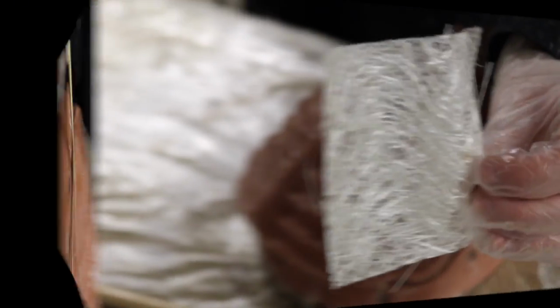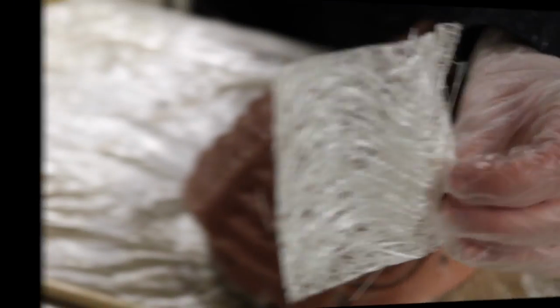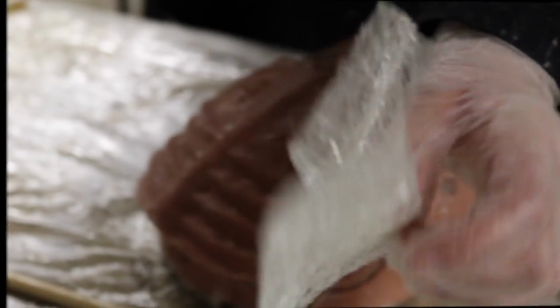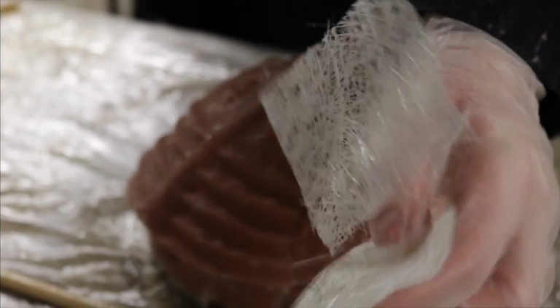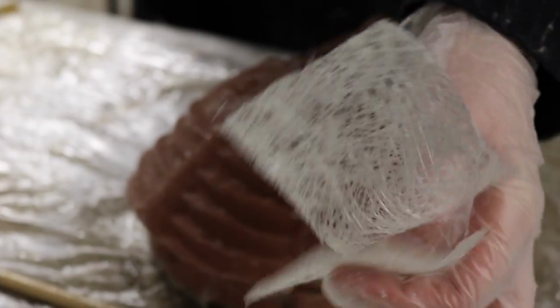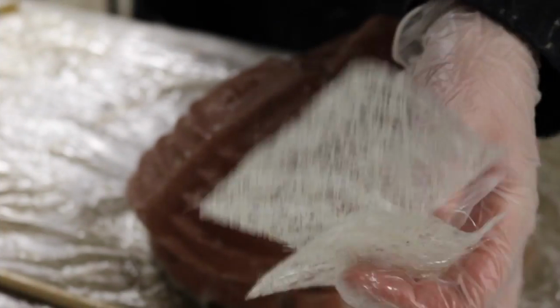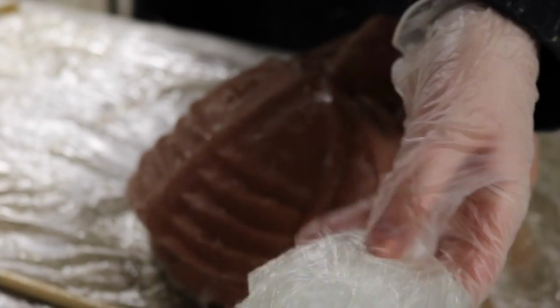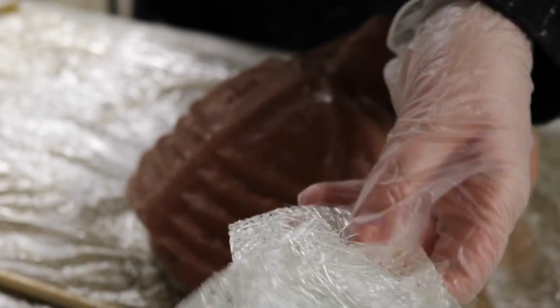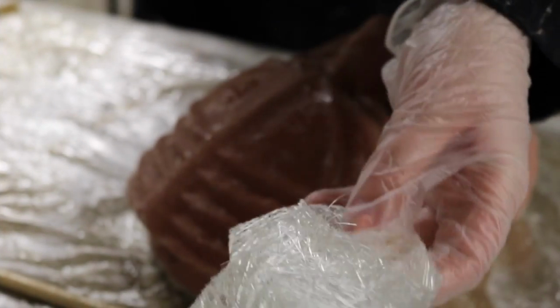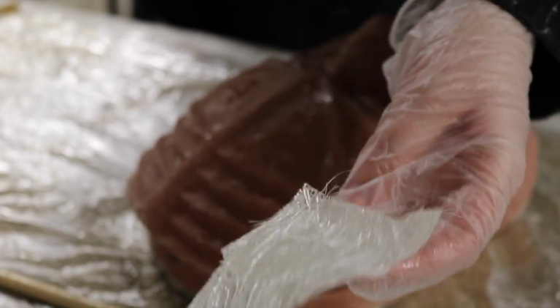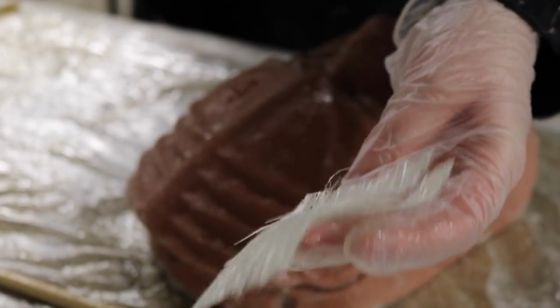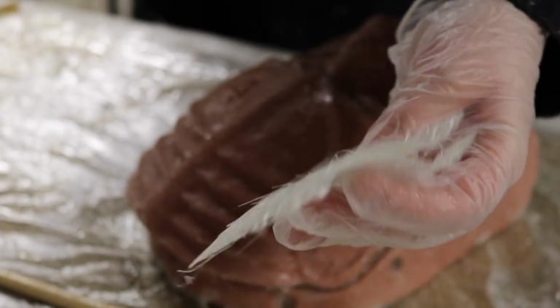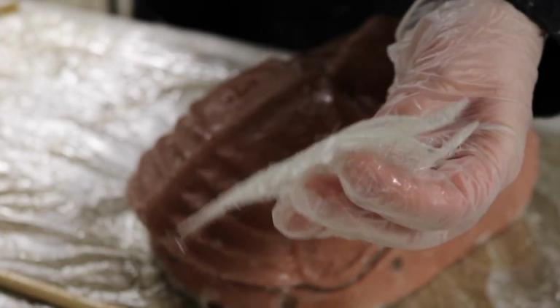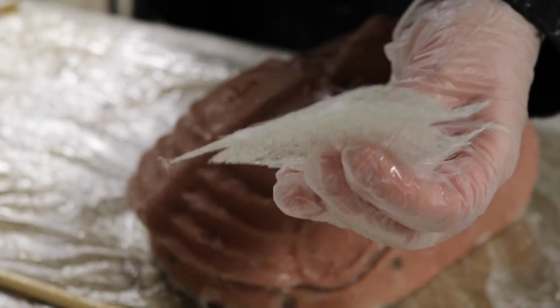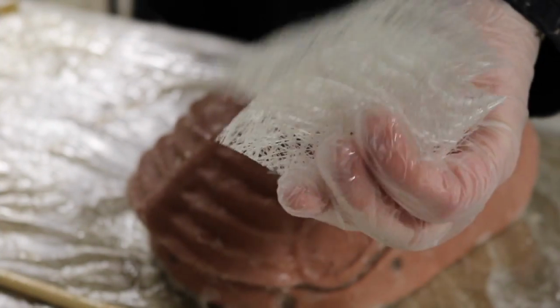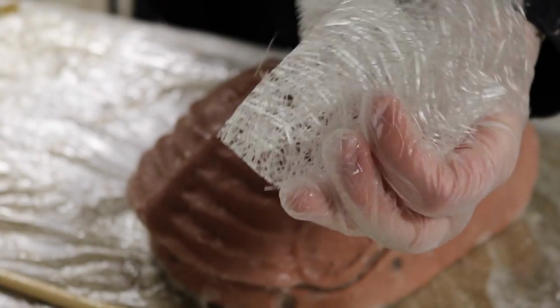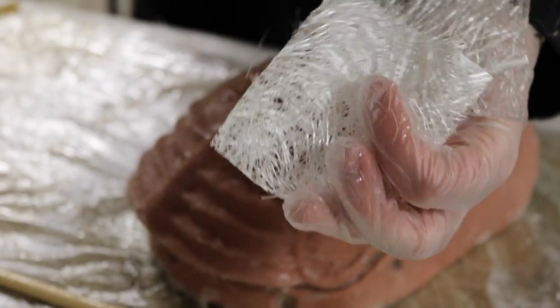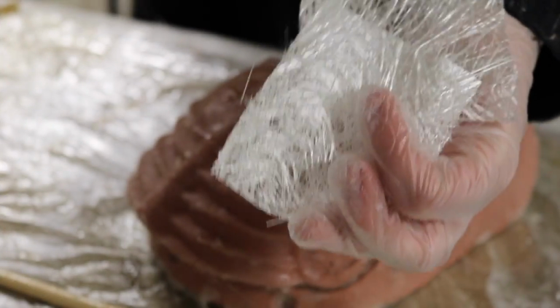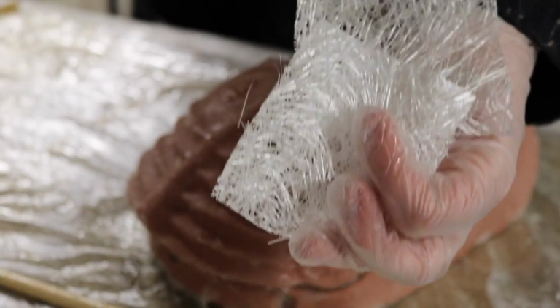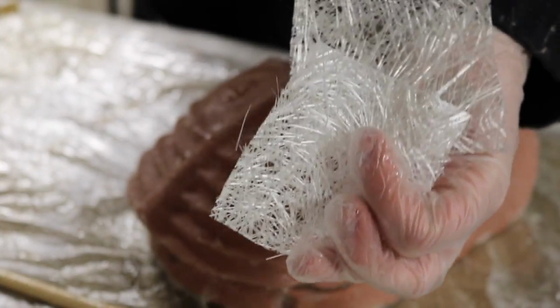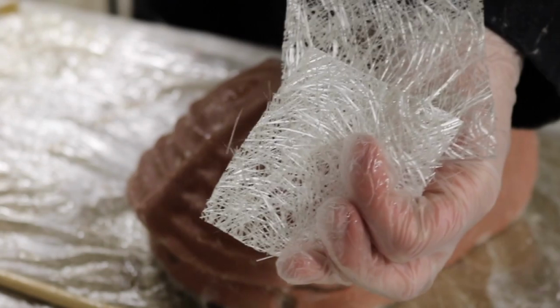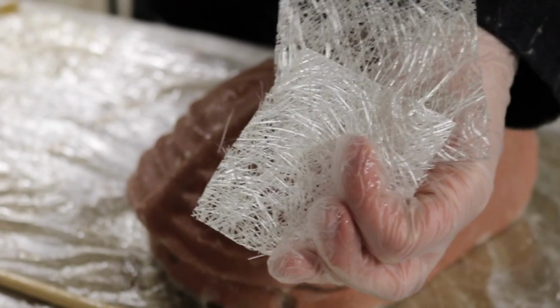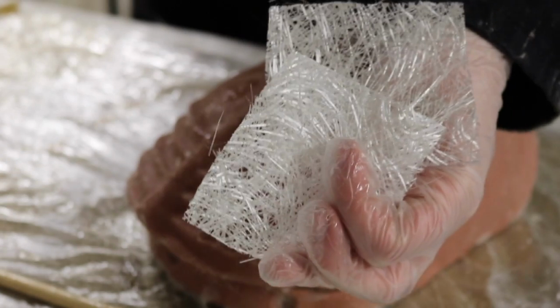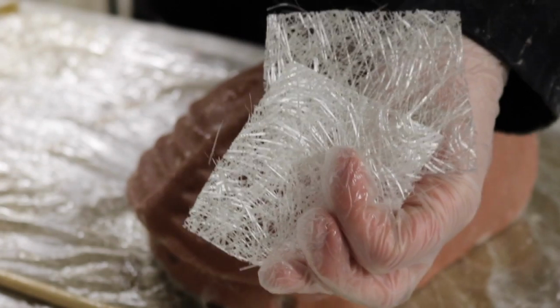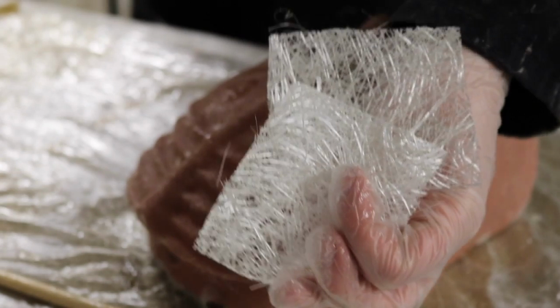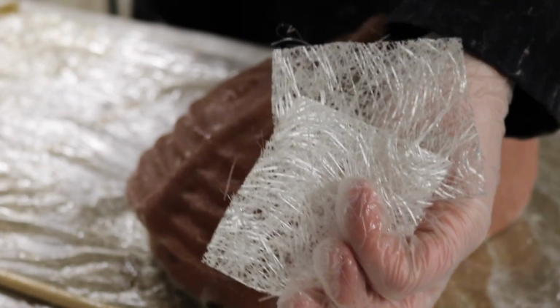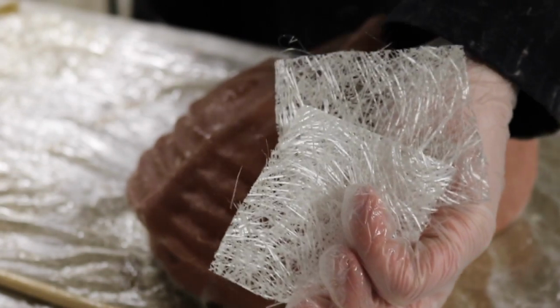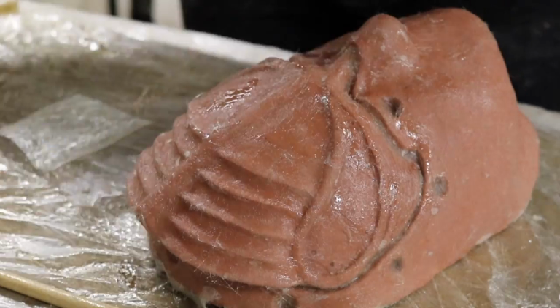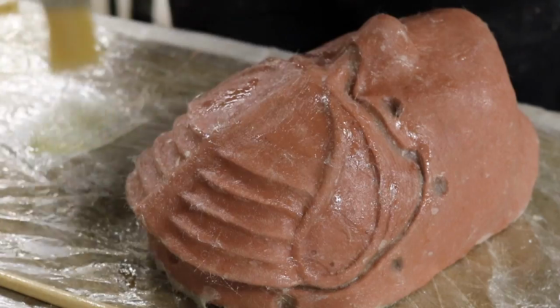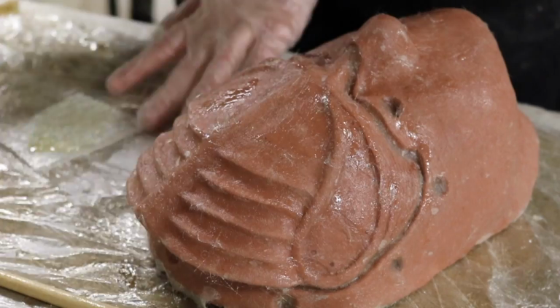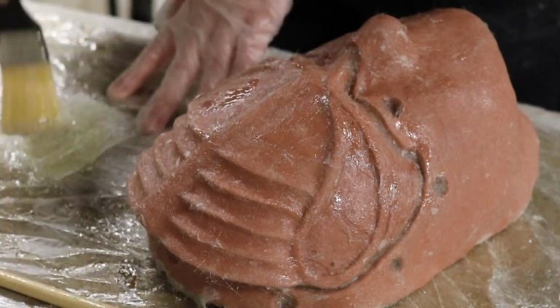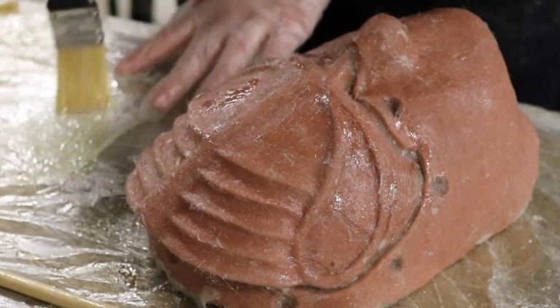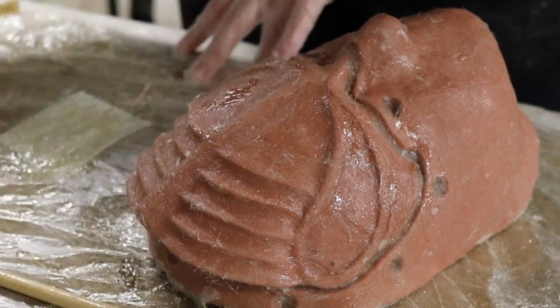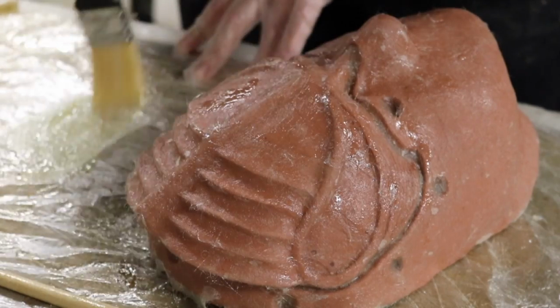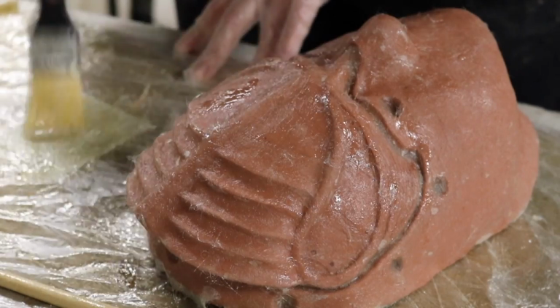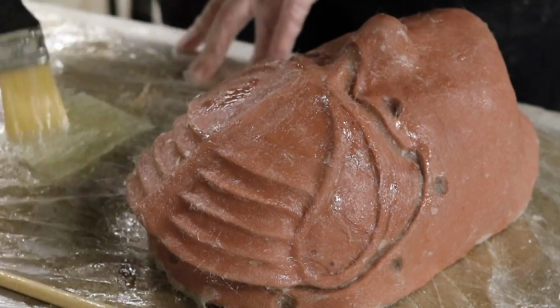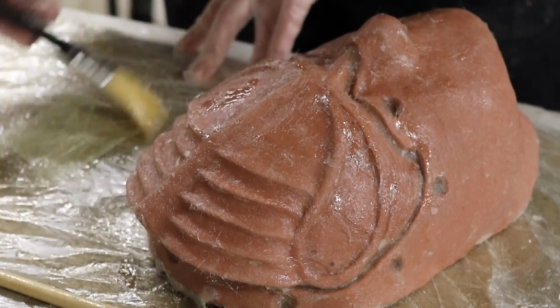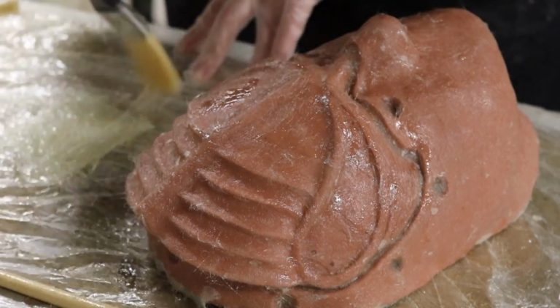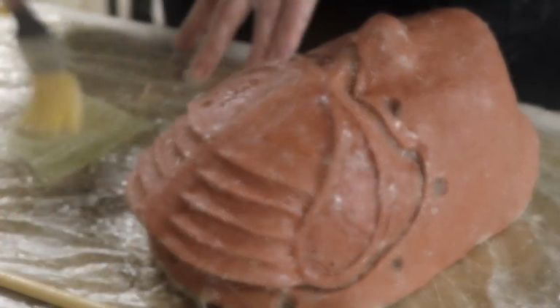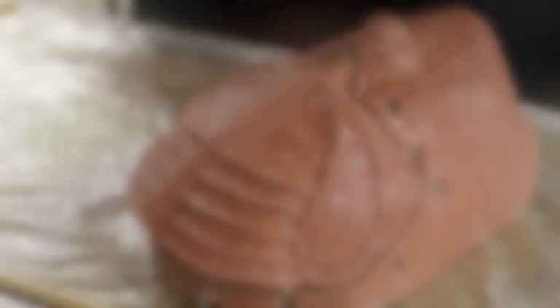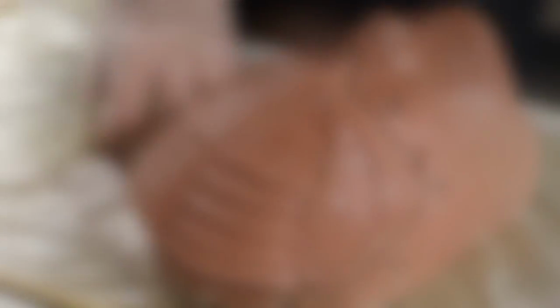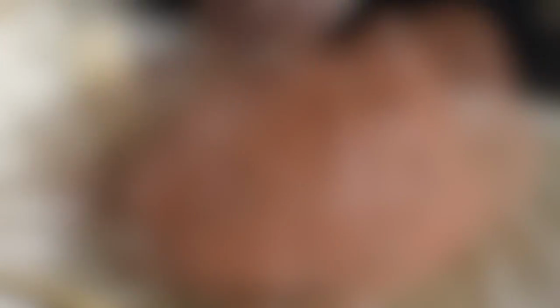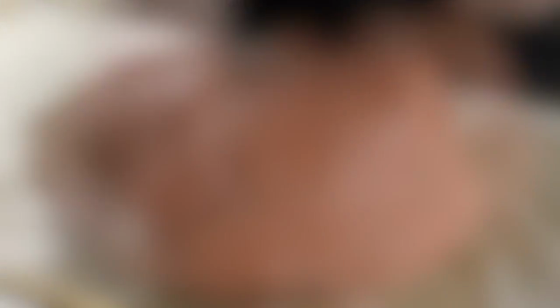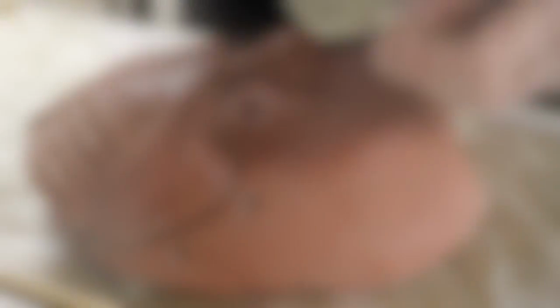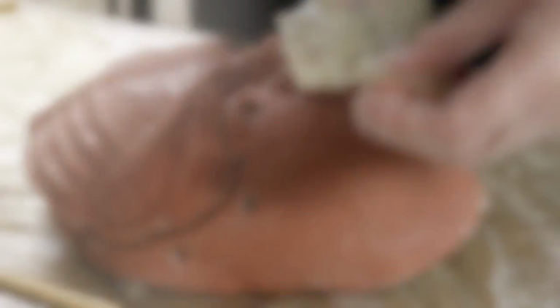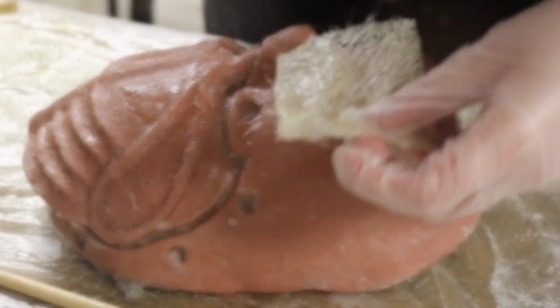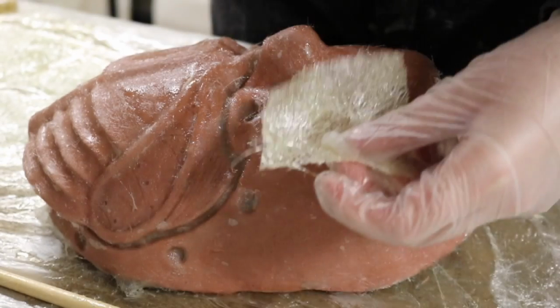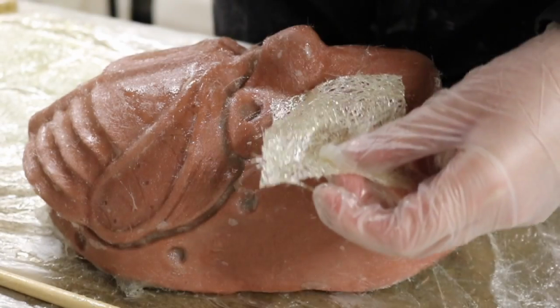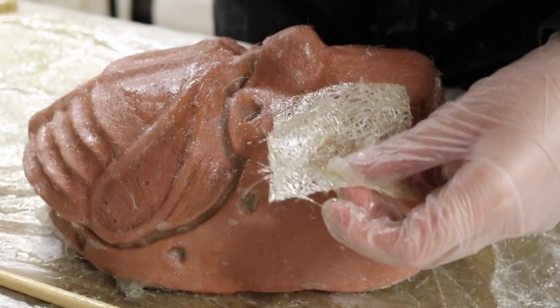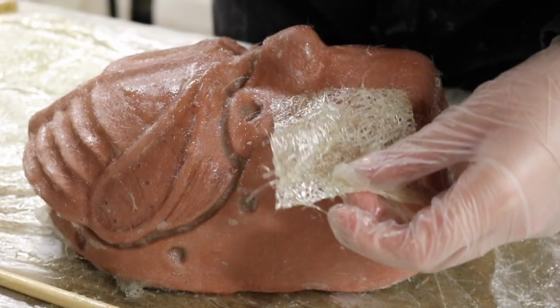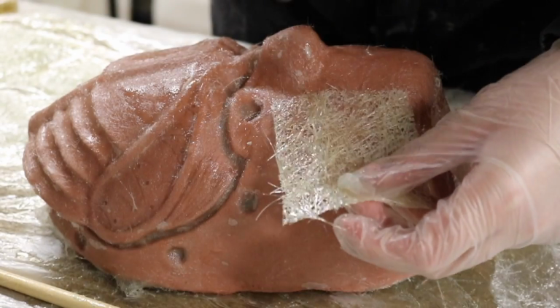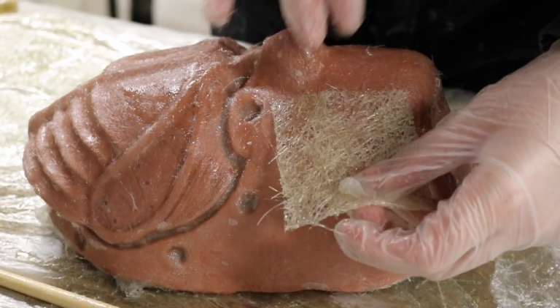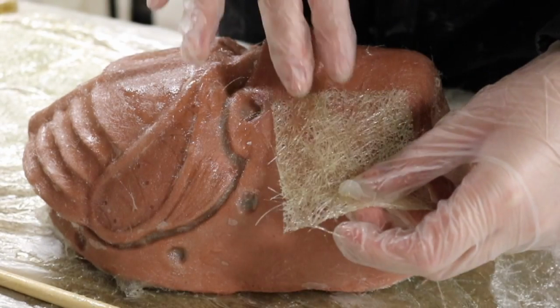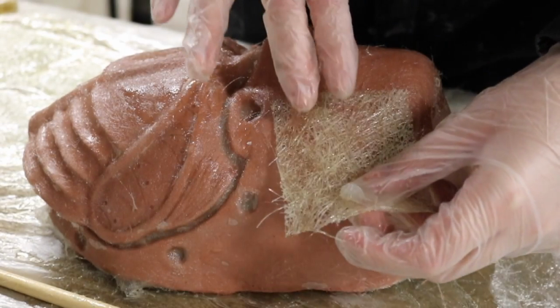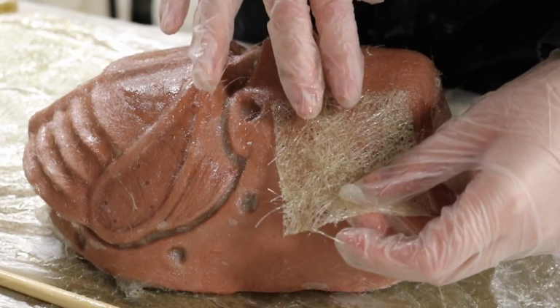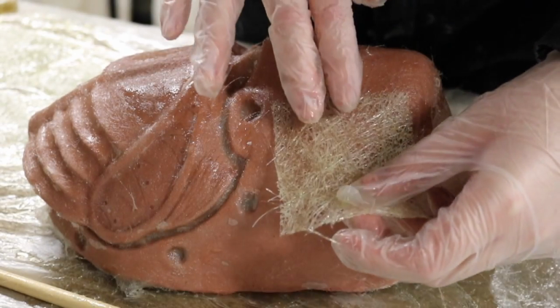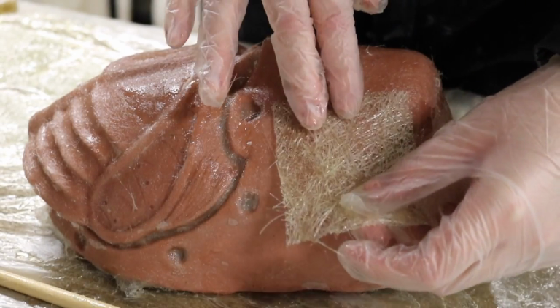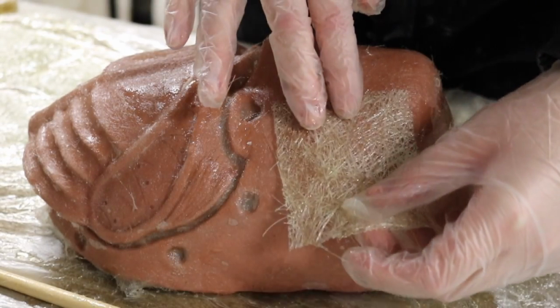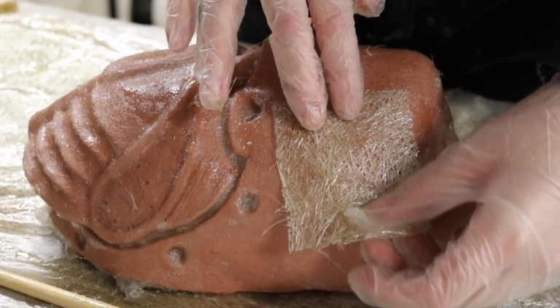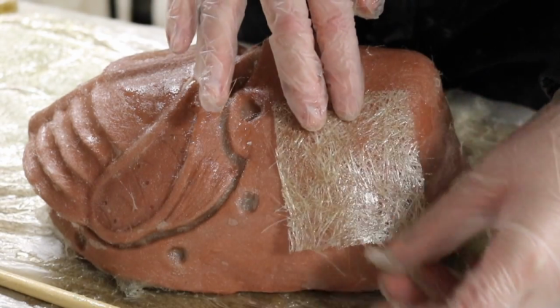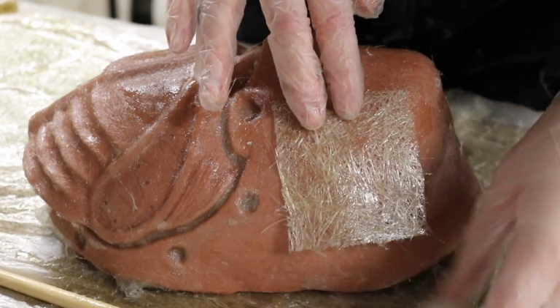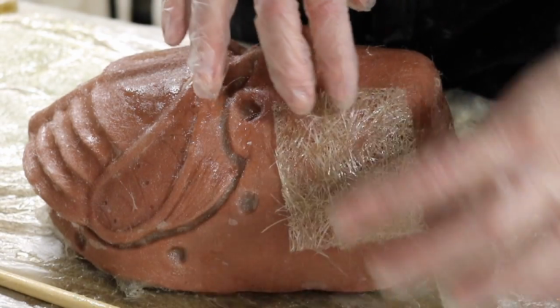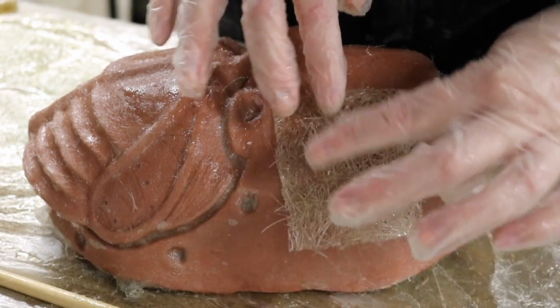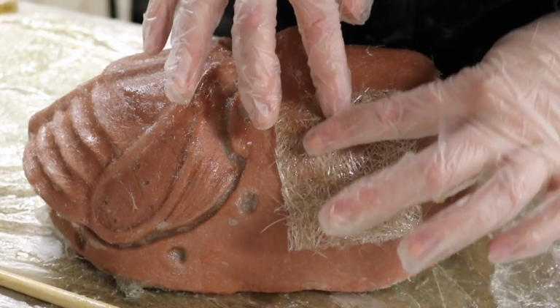I'm now doing my second layer using matting. You use the same method as you did before with the tissue to apply a matting layer.